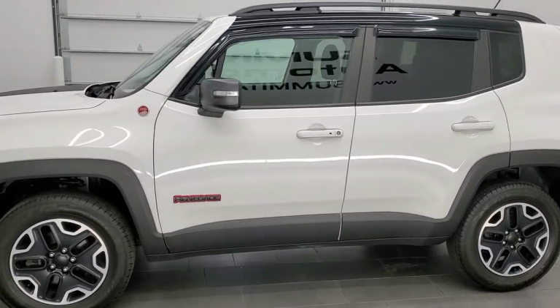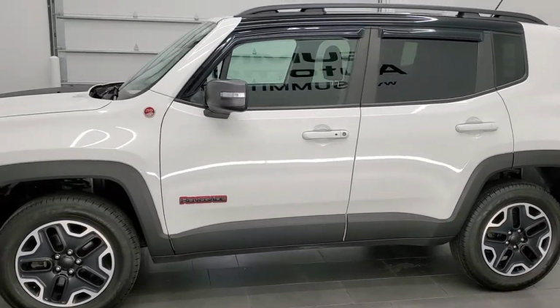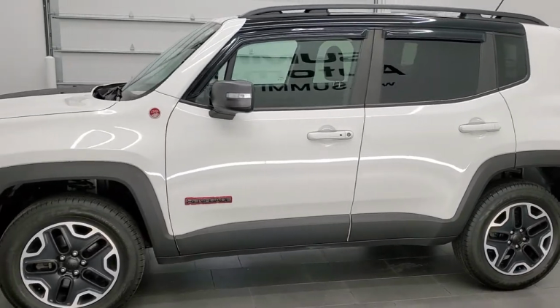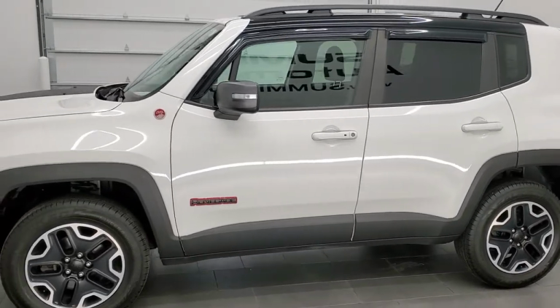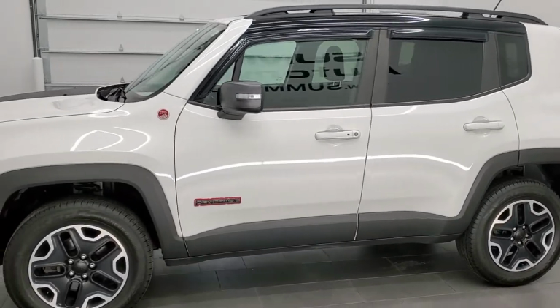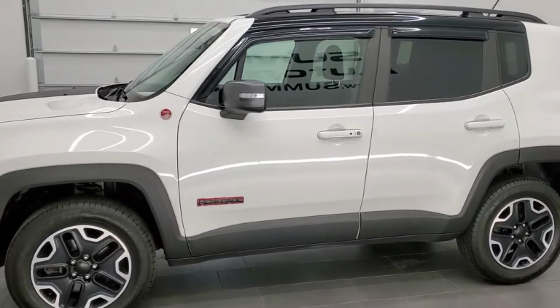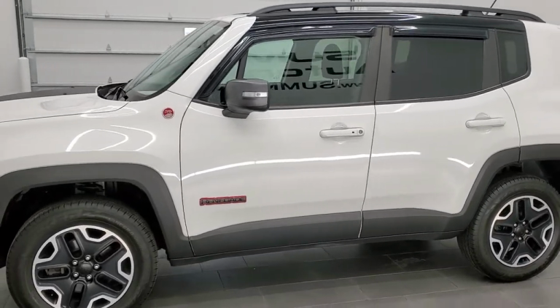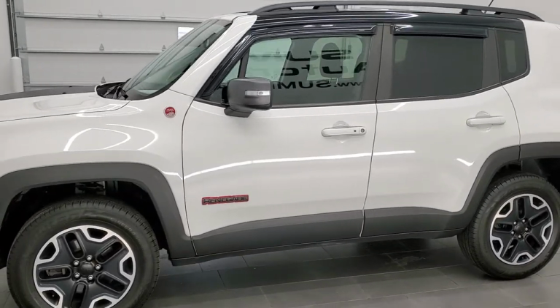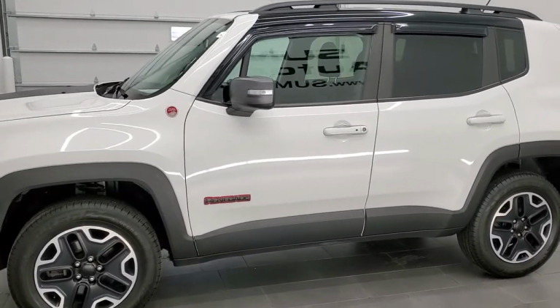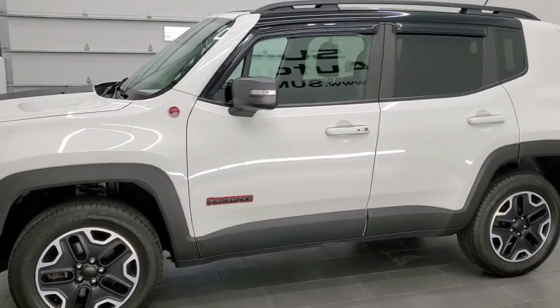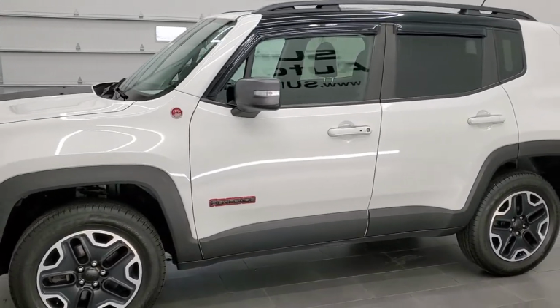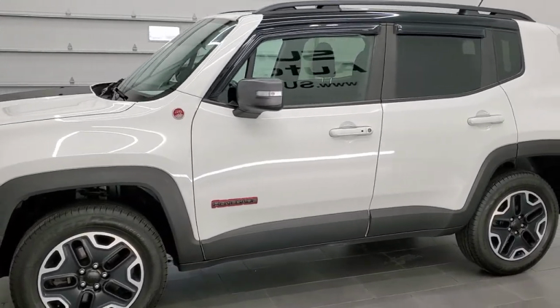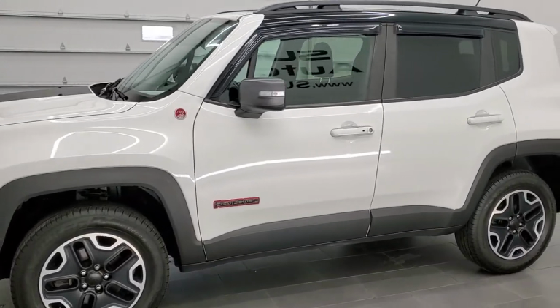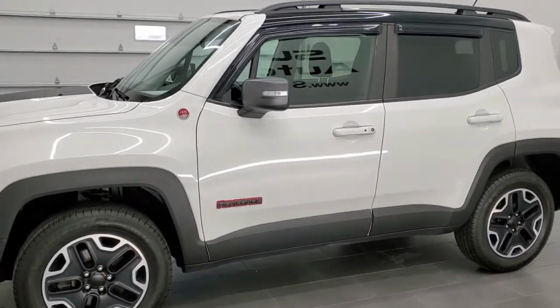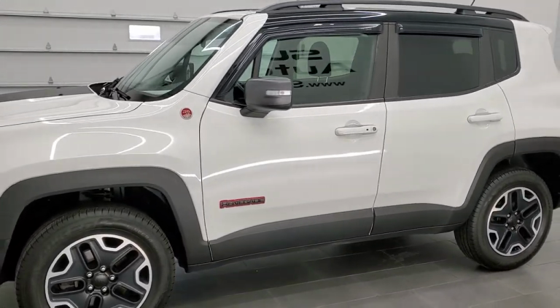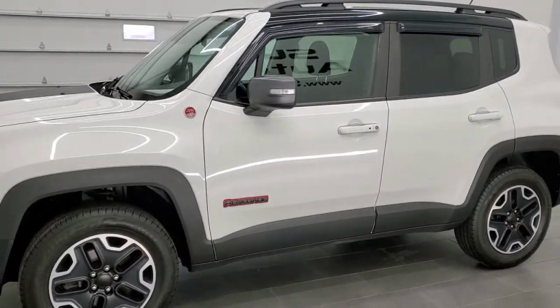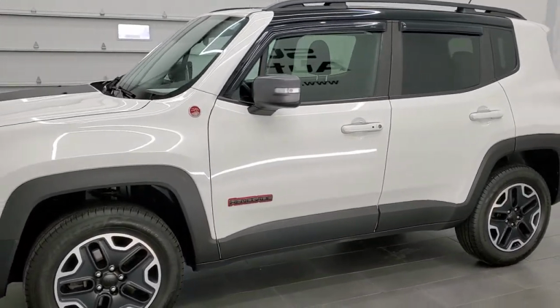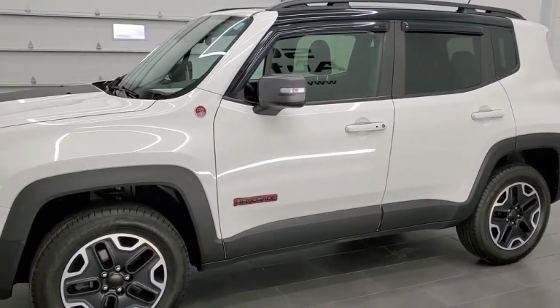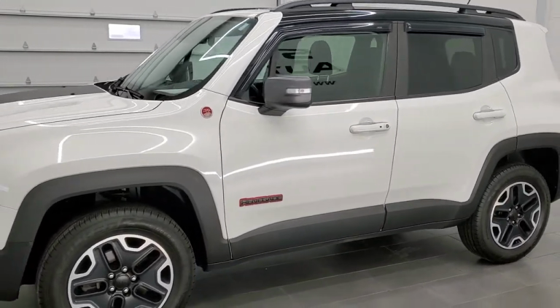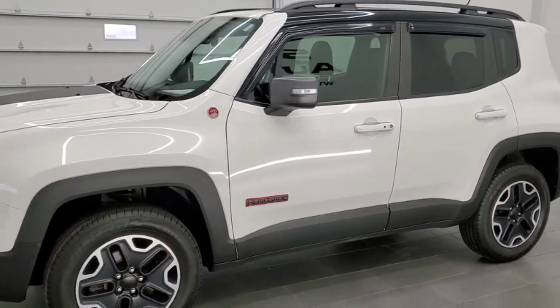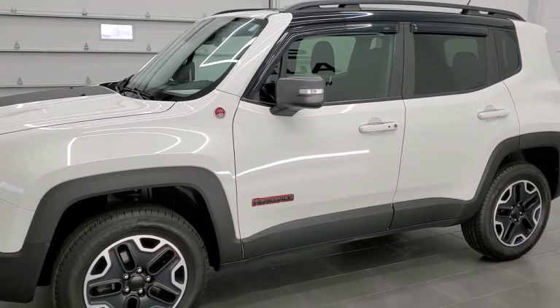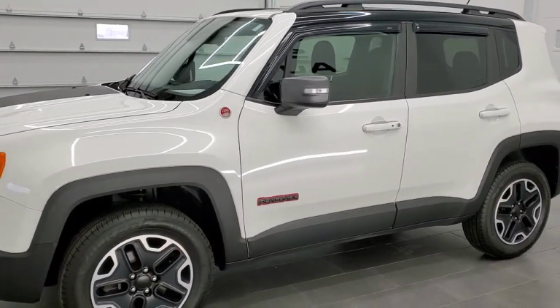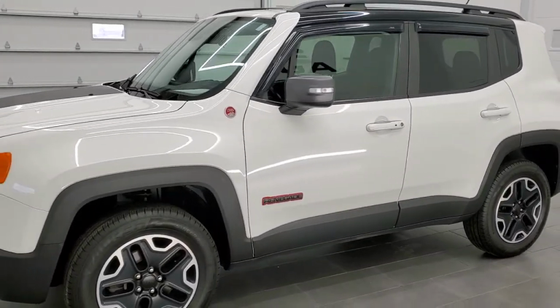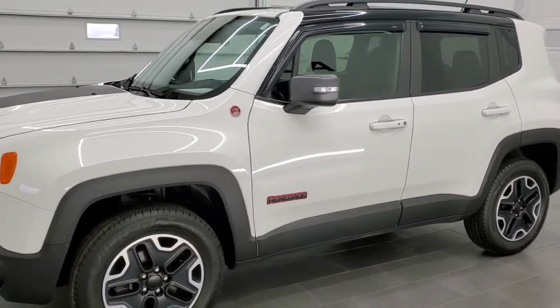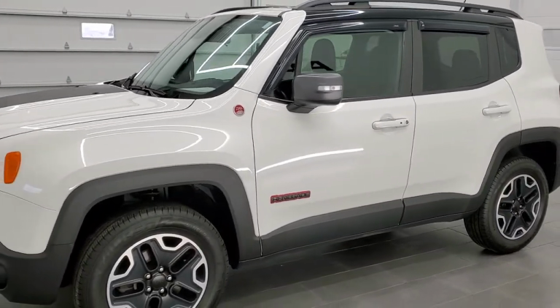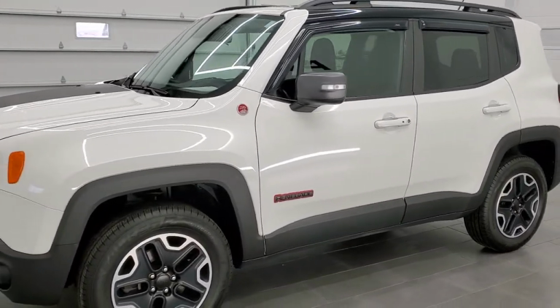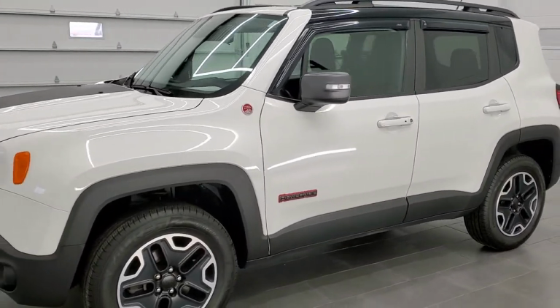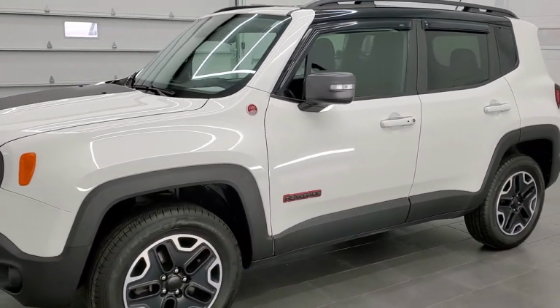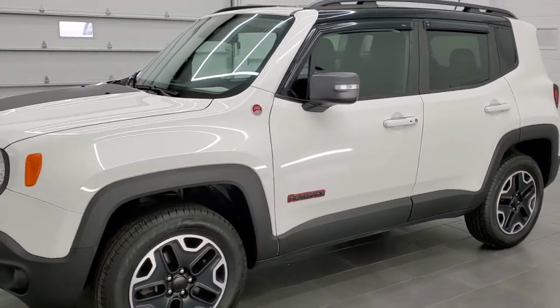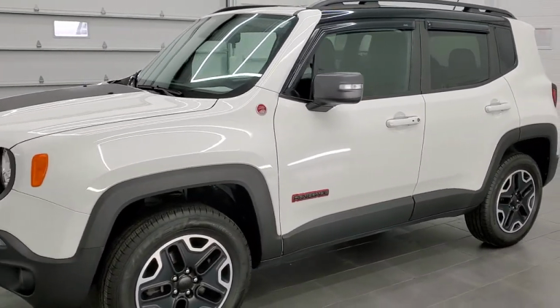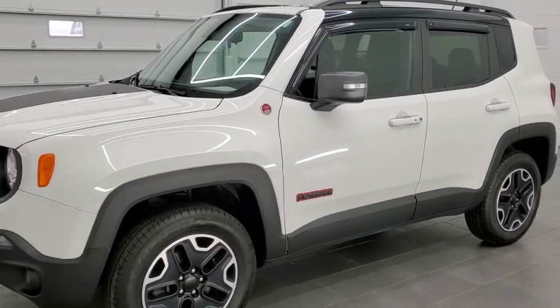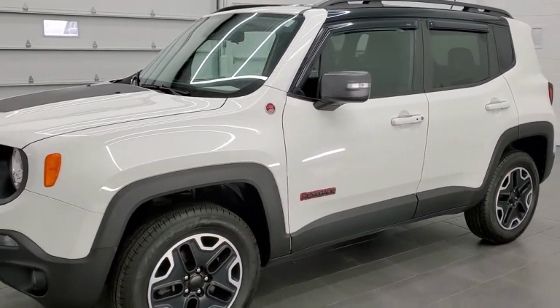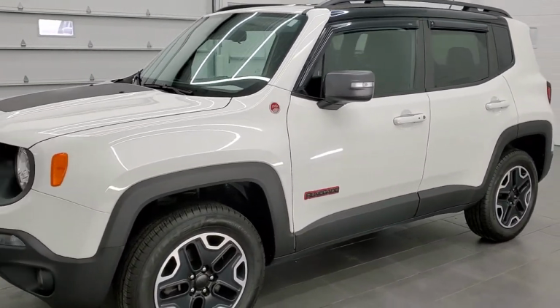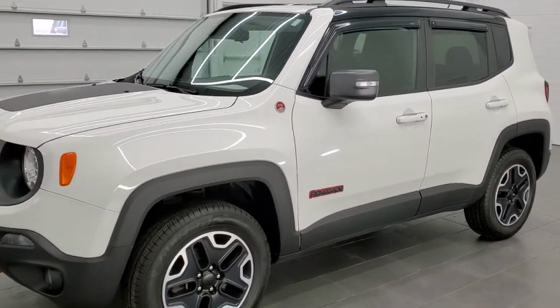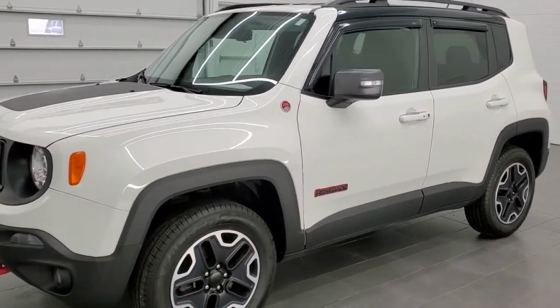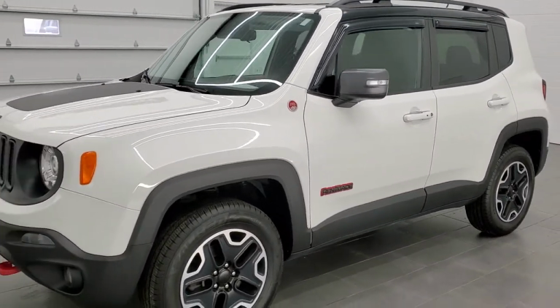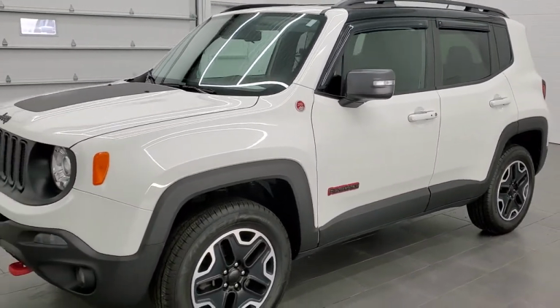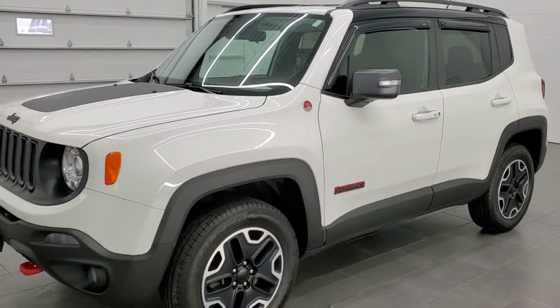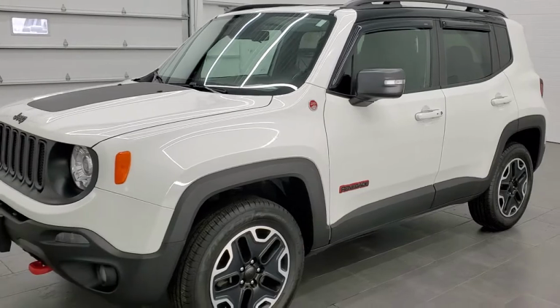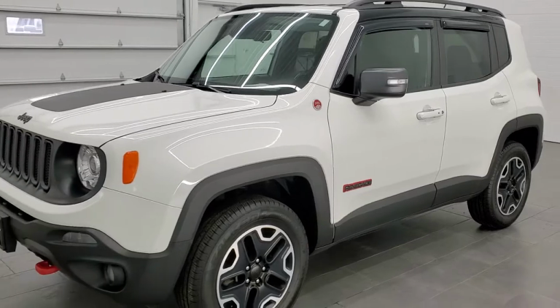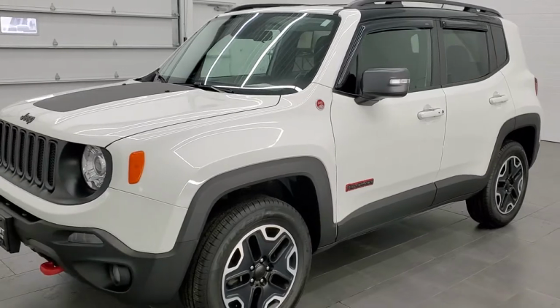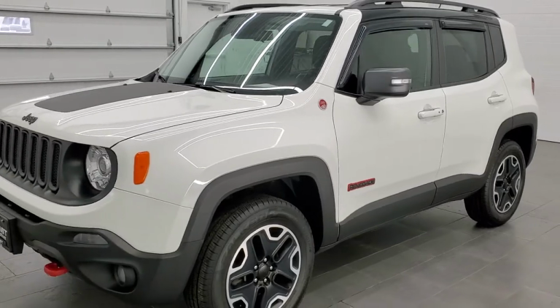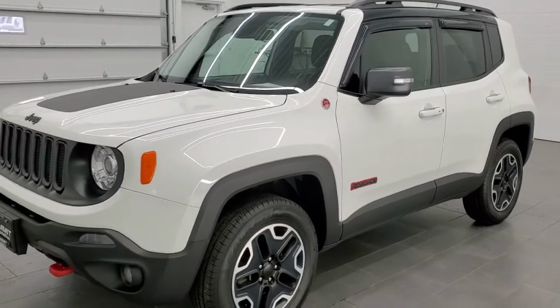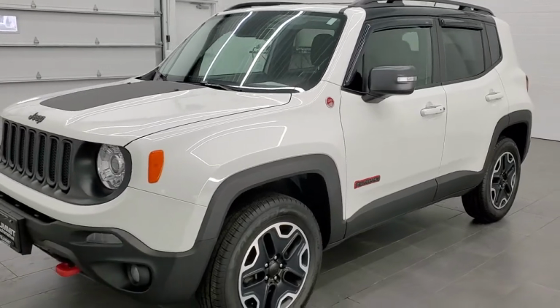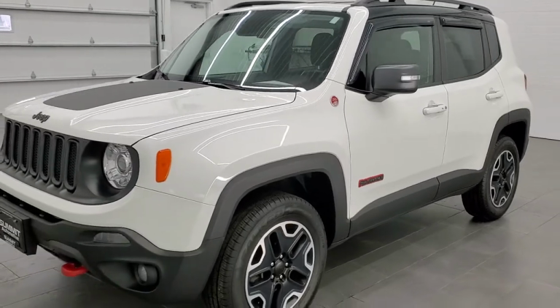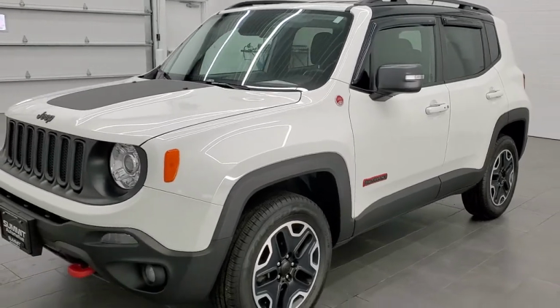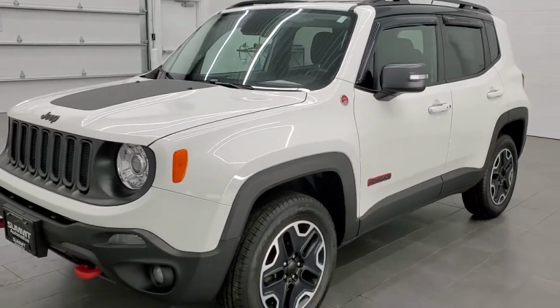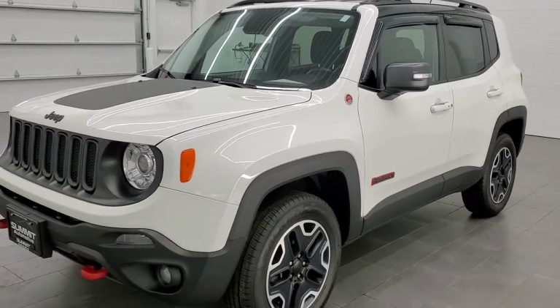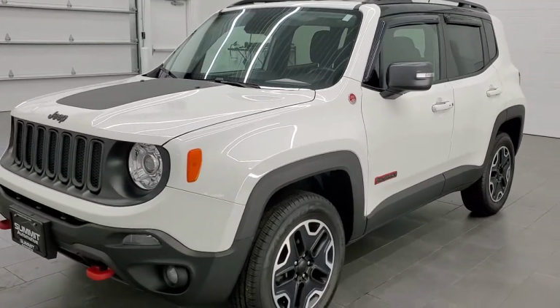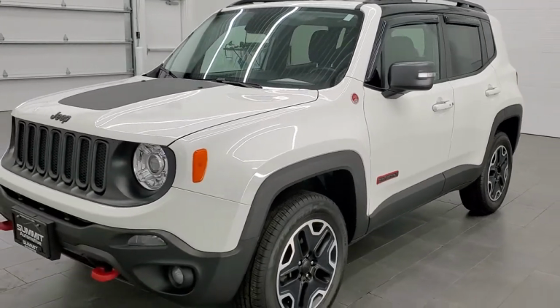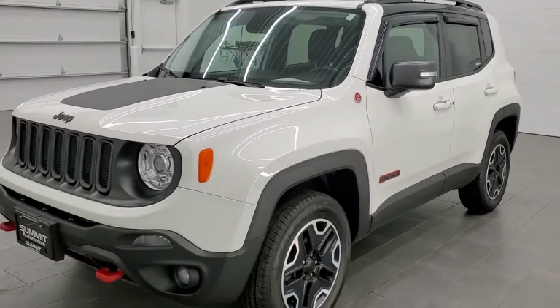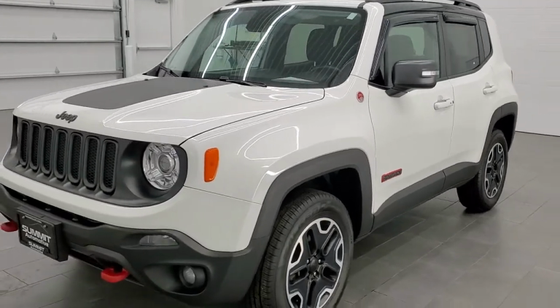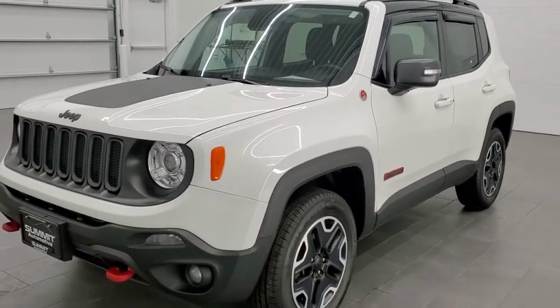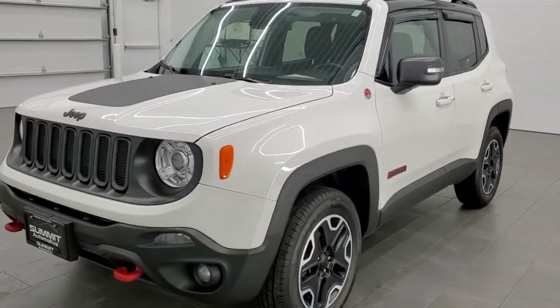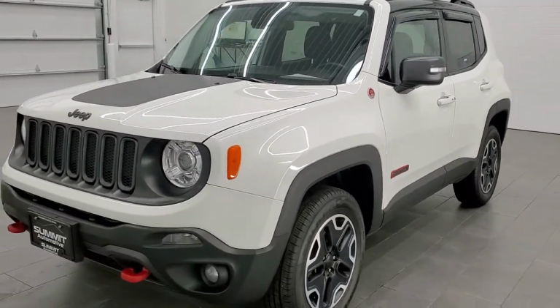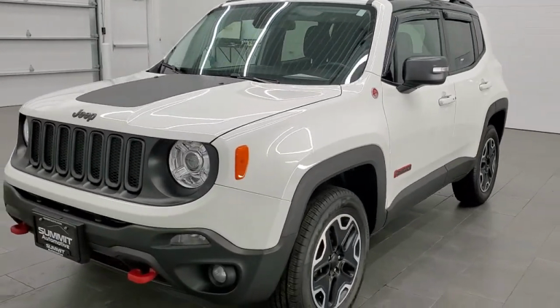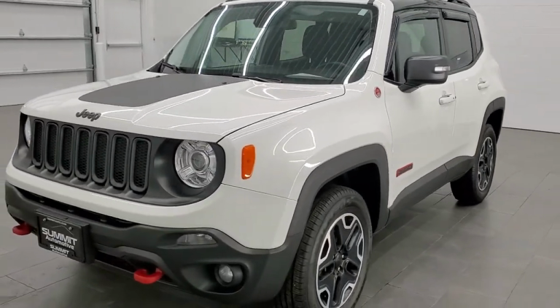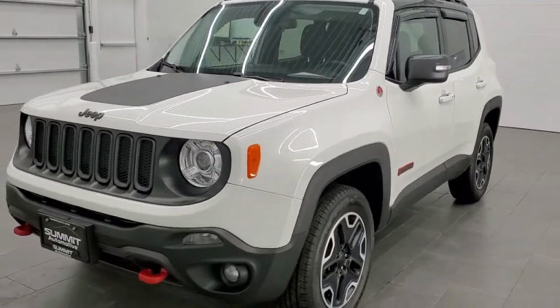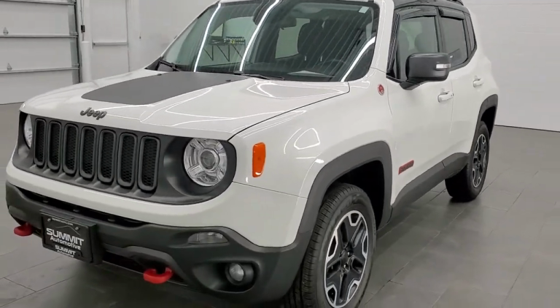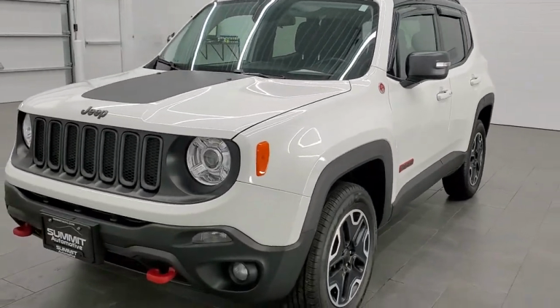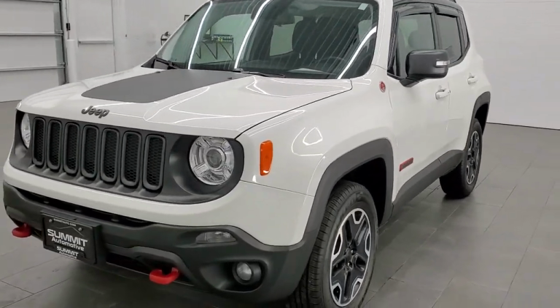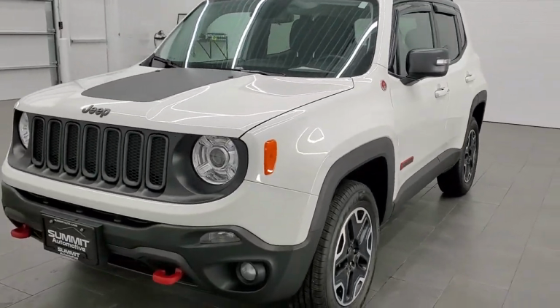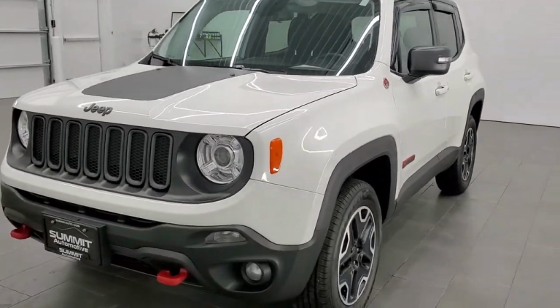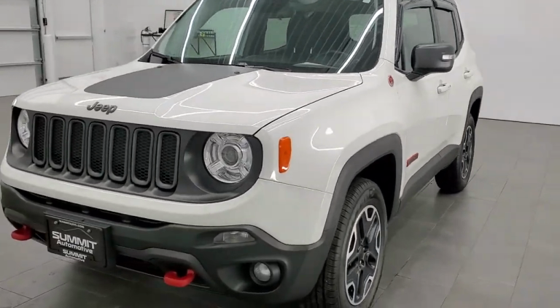It has a fresh oil and filter change. All the fluids have been checked and topped off, and this Jeep is 100% ready to go.